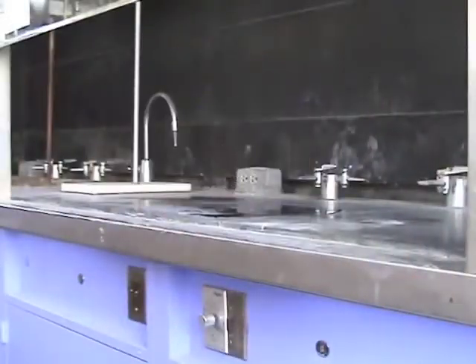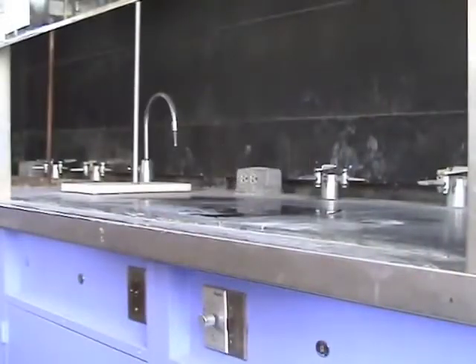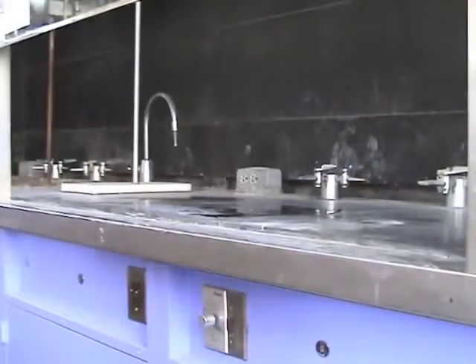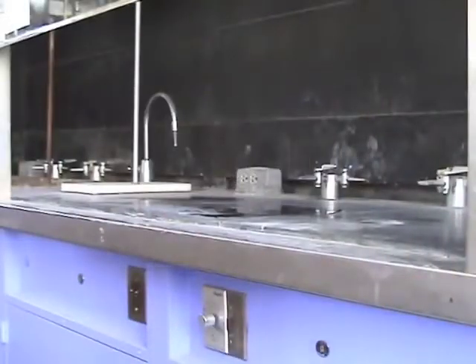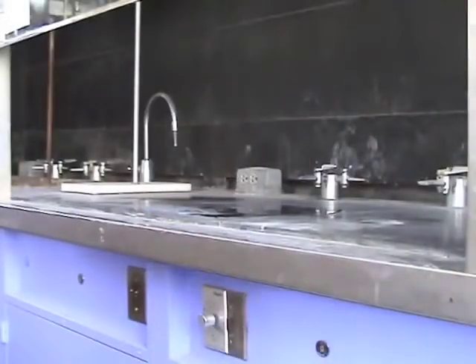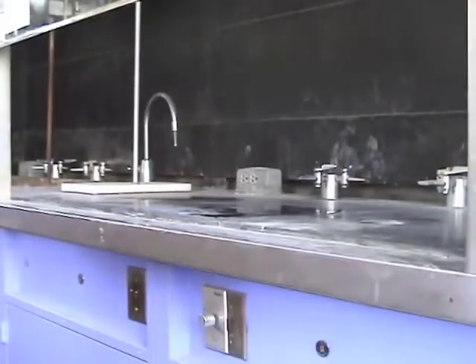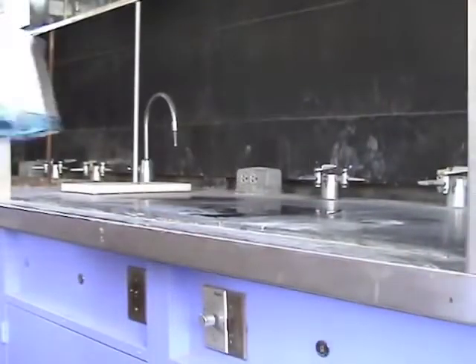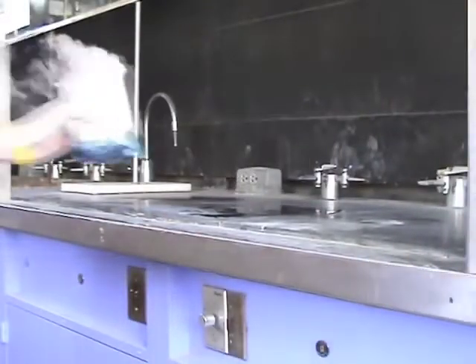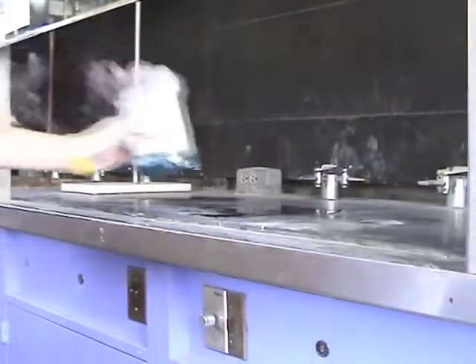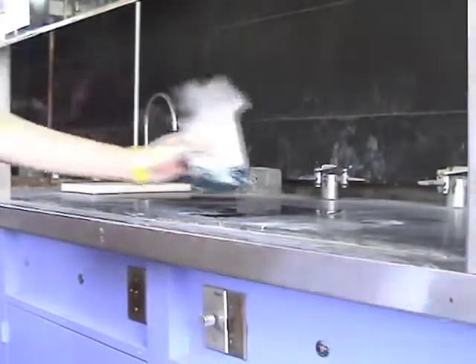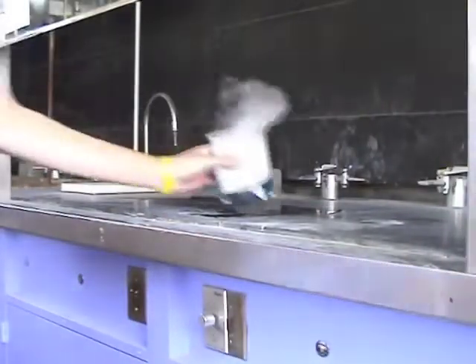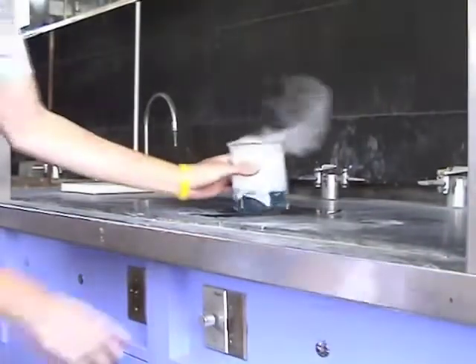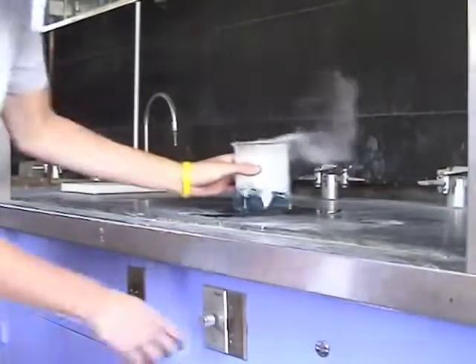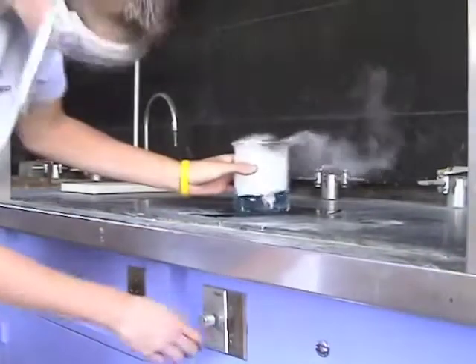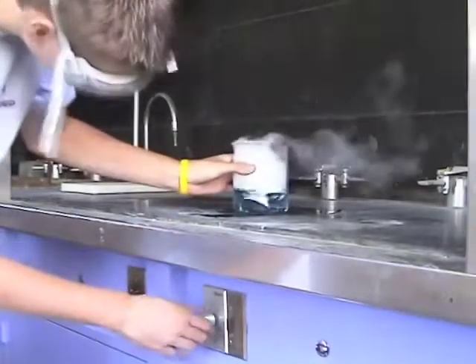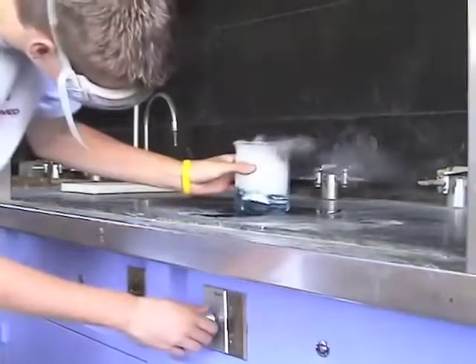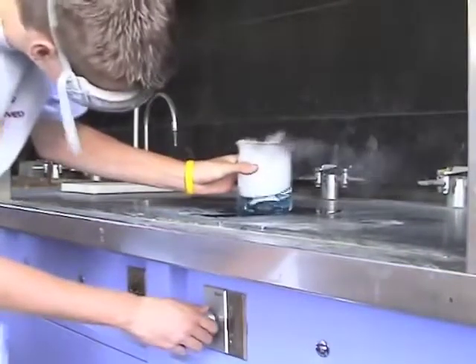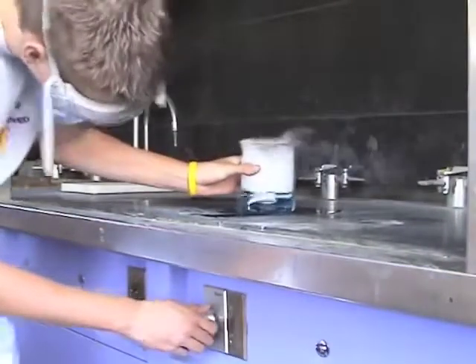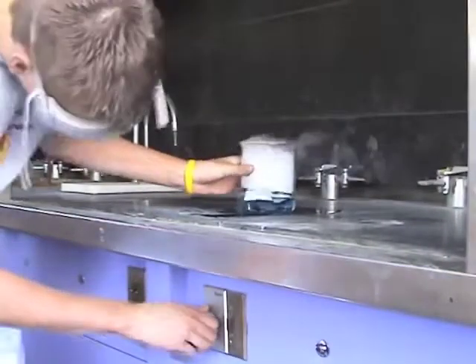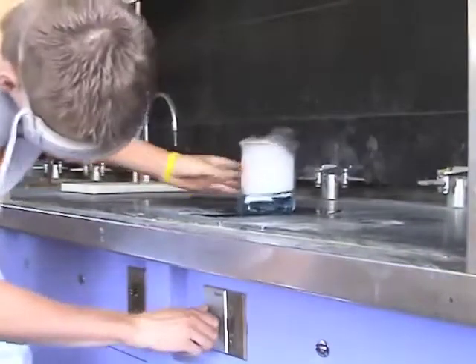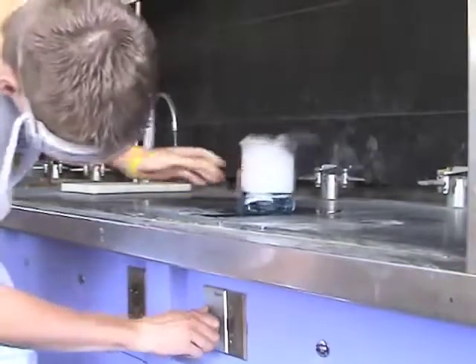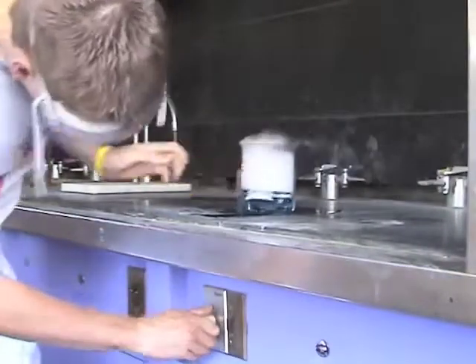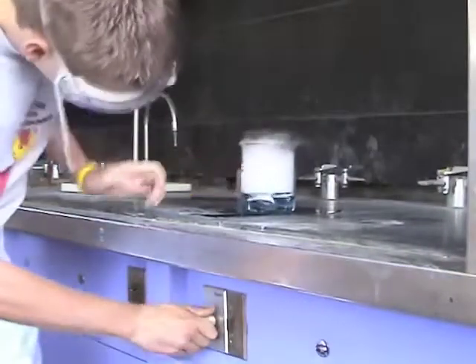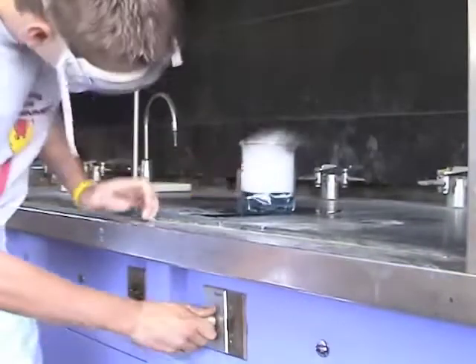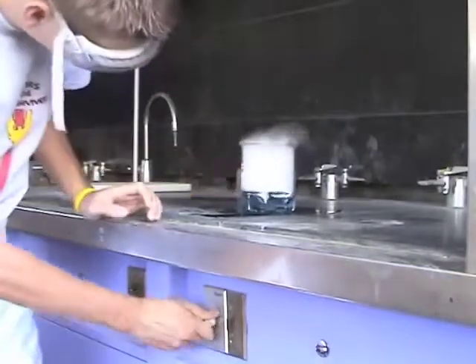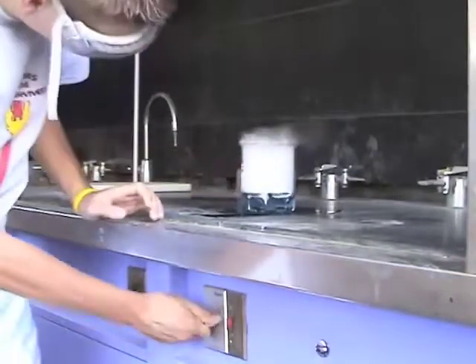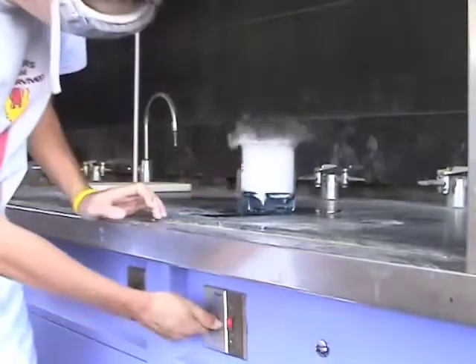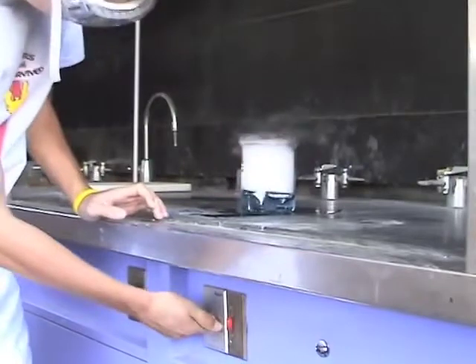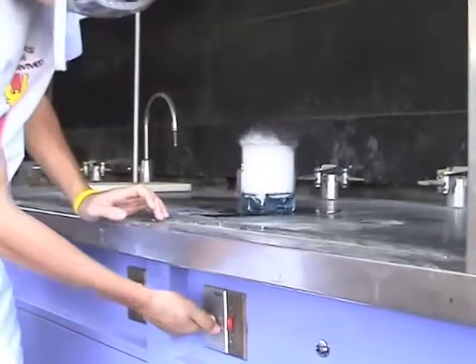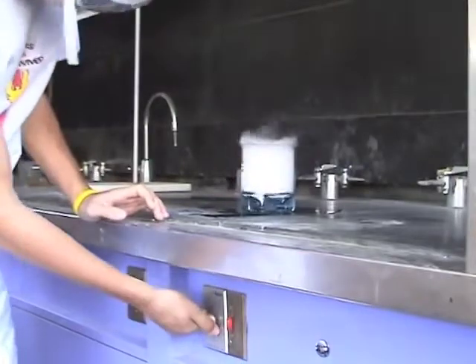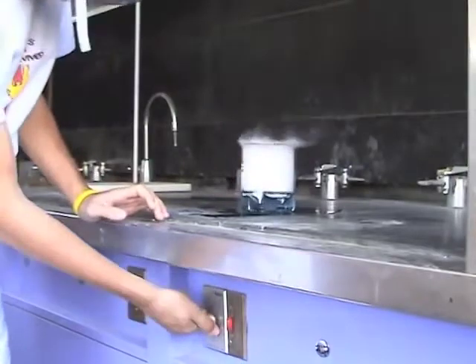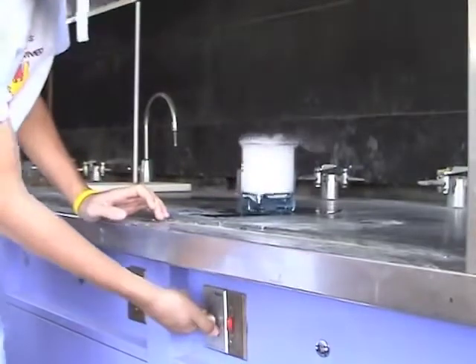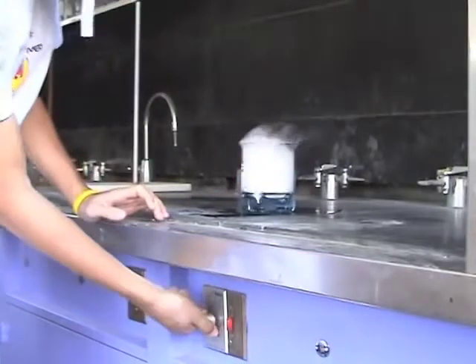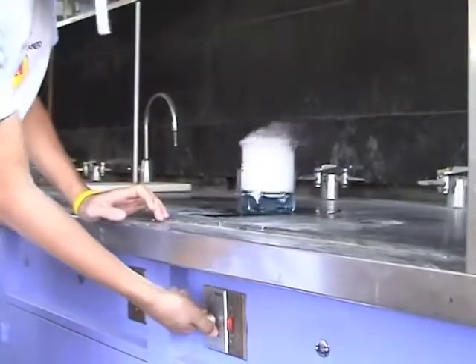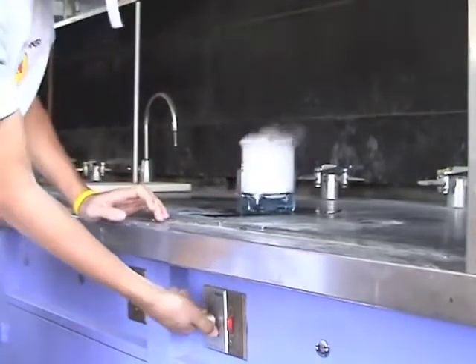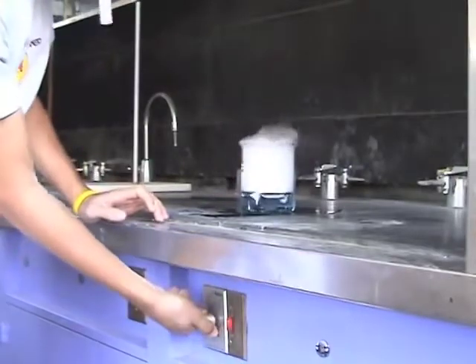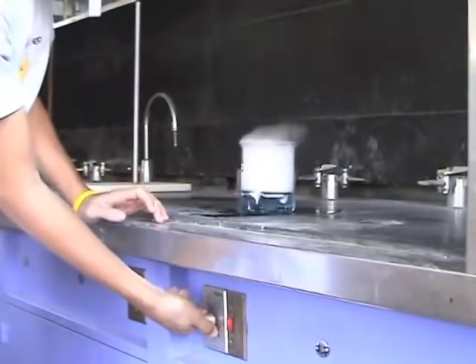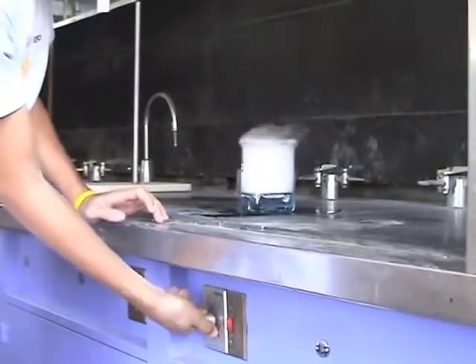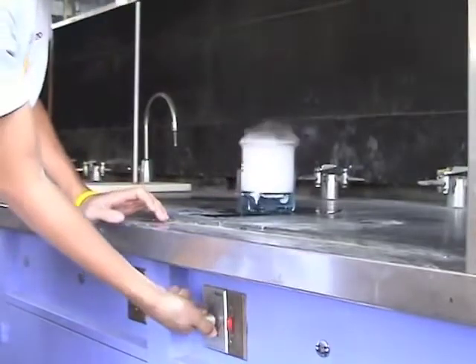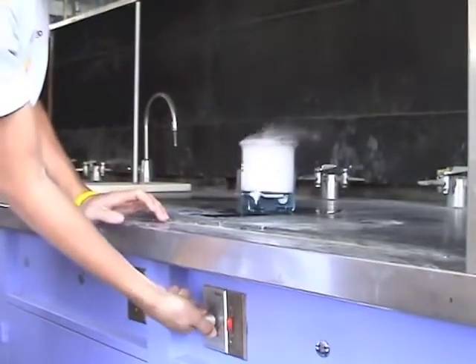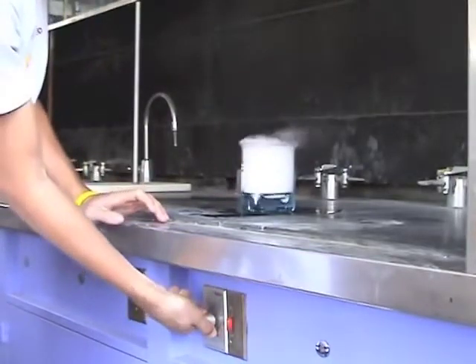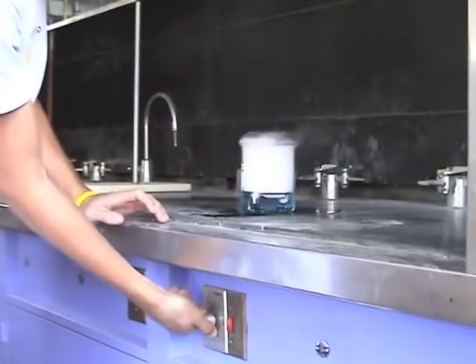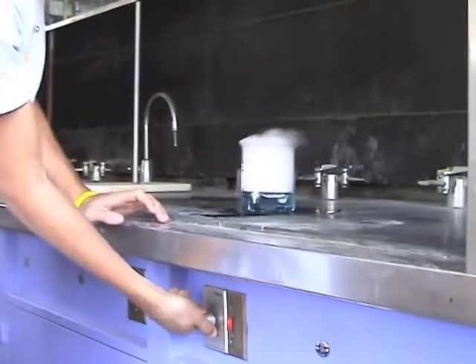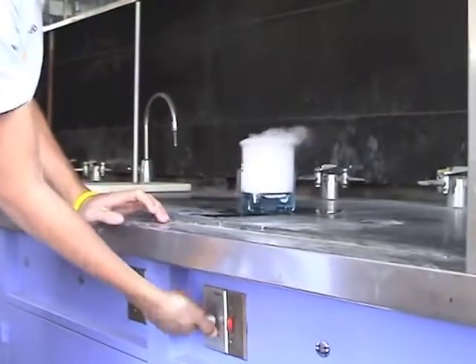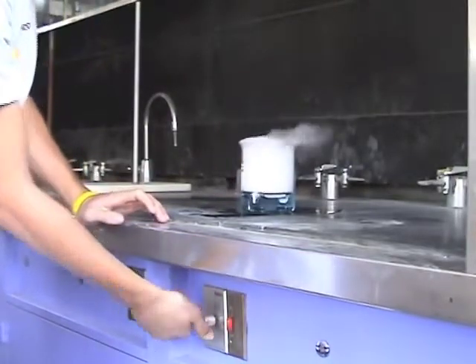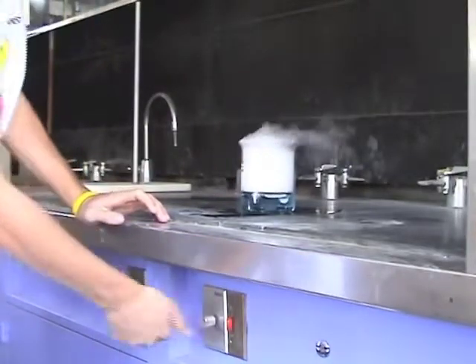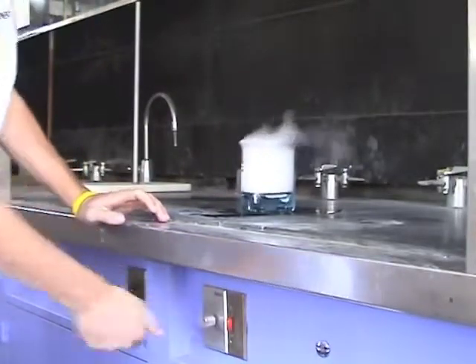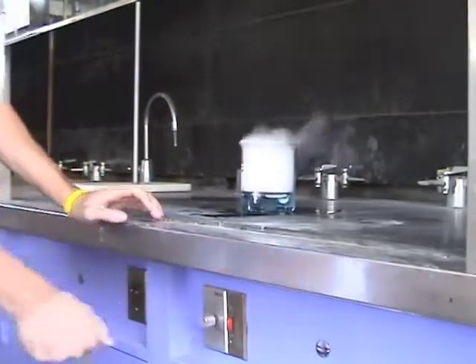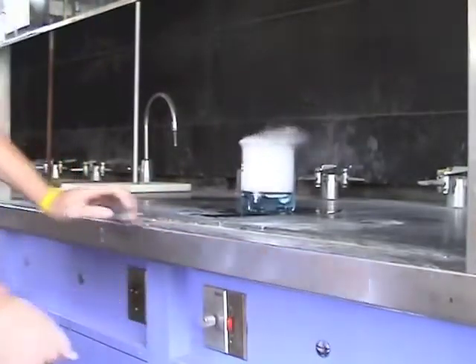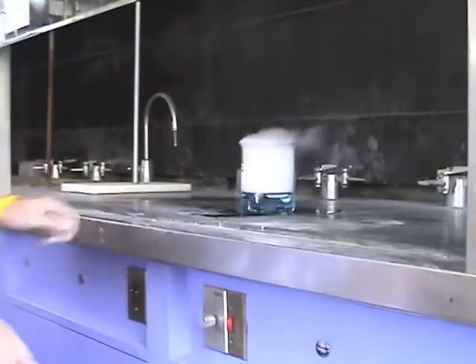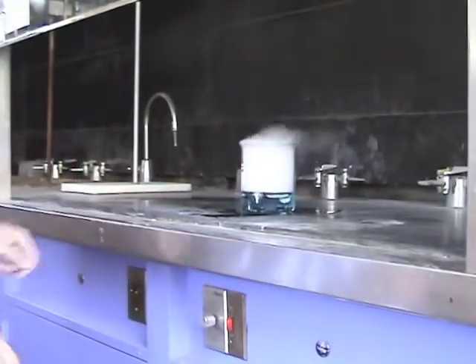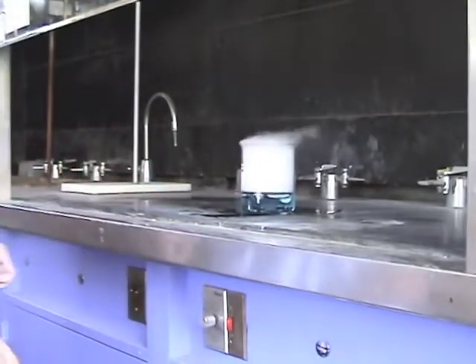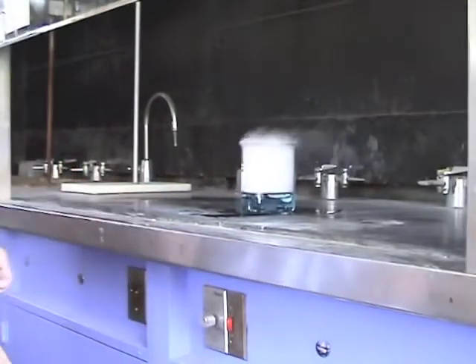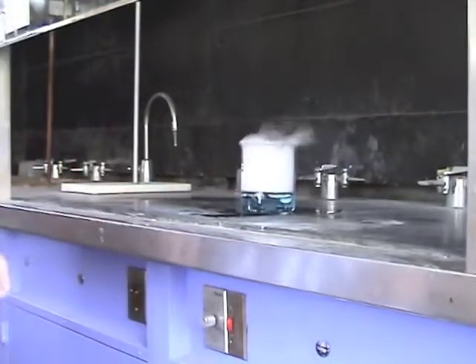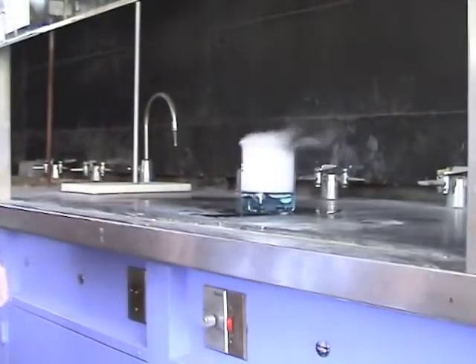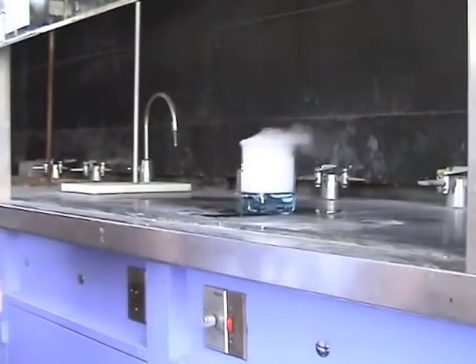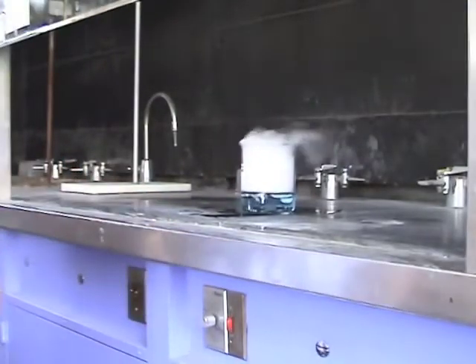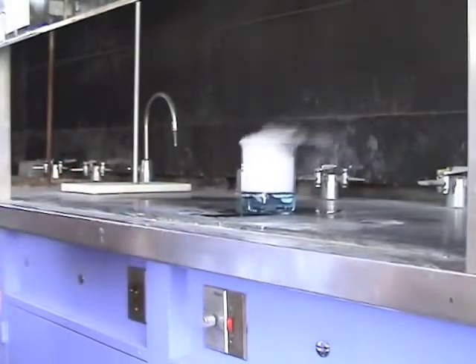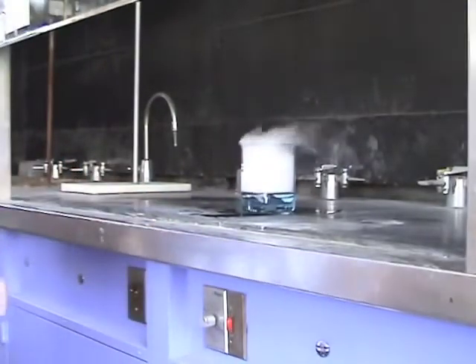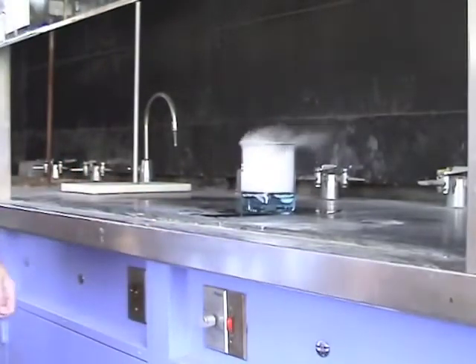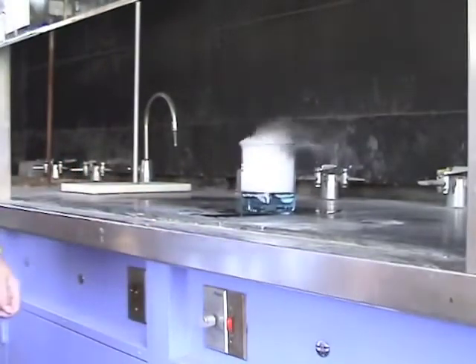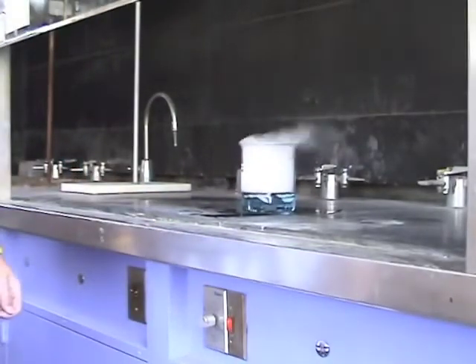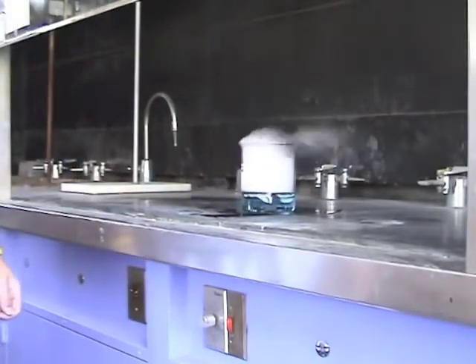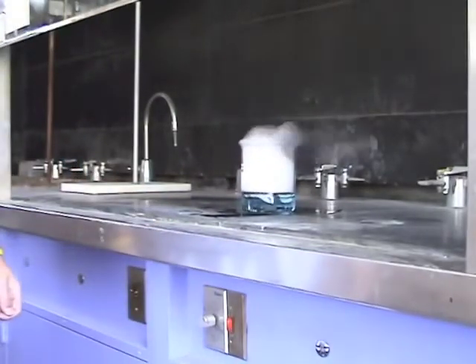When you are working with chemicals that give off vapors or bad odor, use the fume hood to protect yourself from exposure.